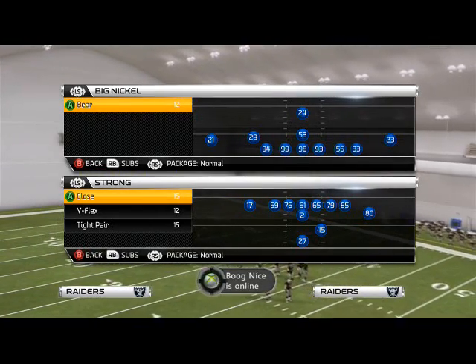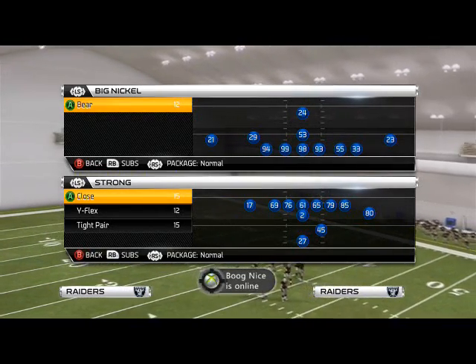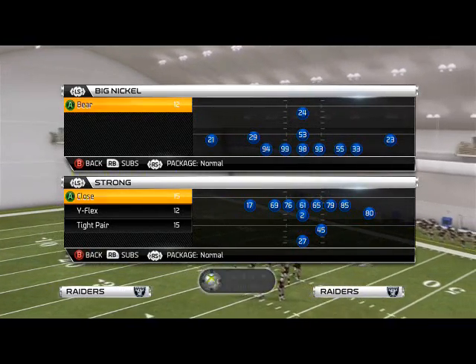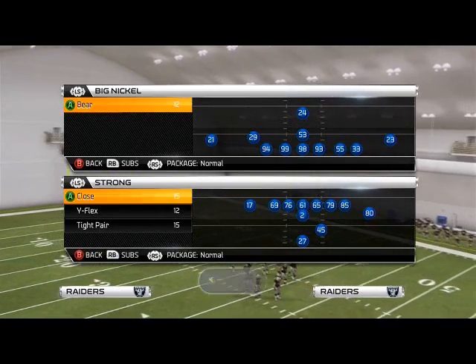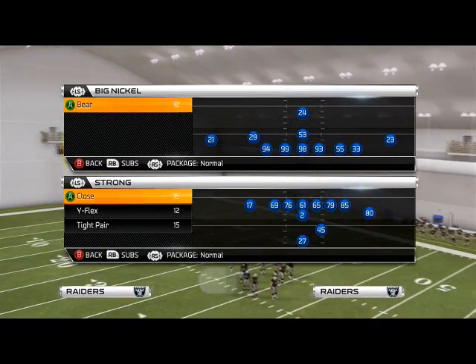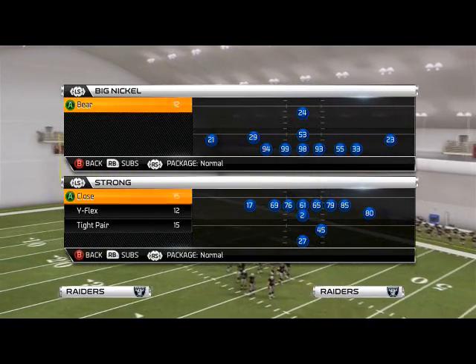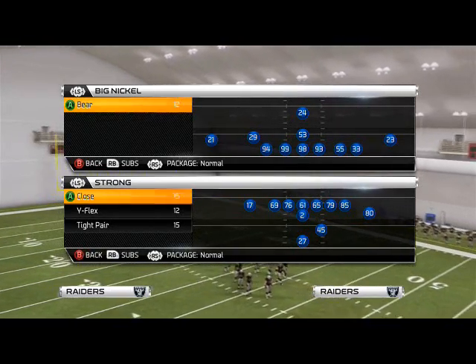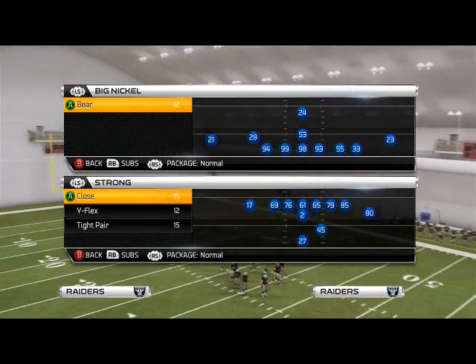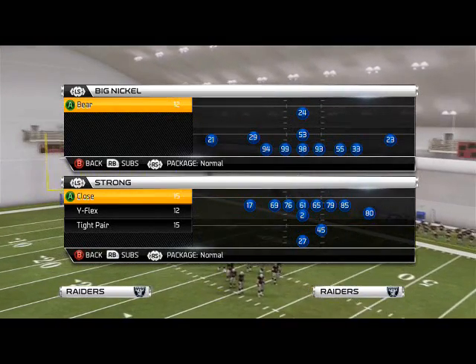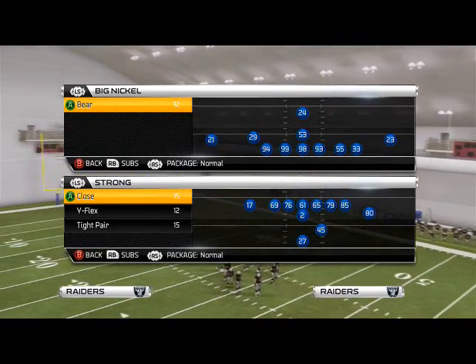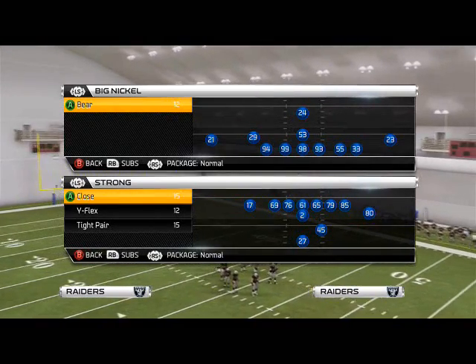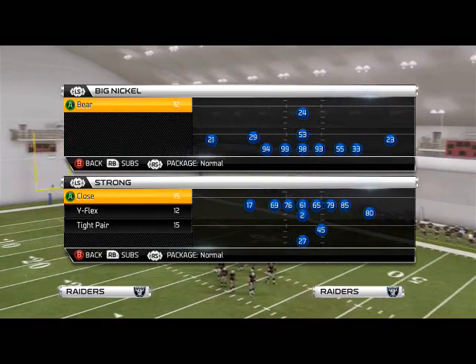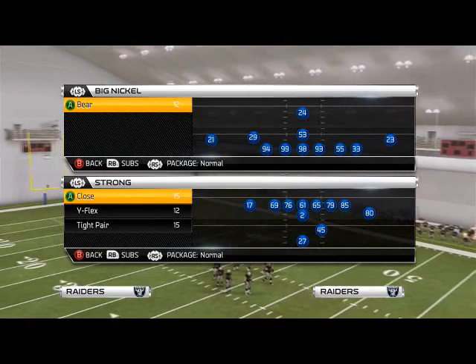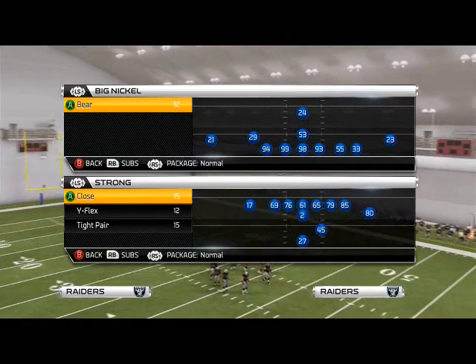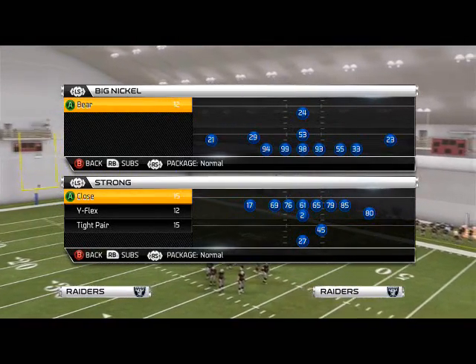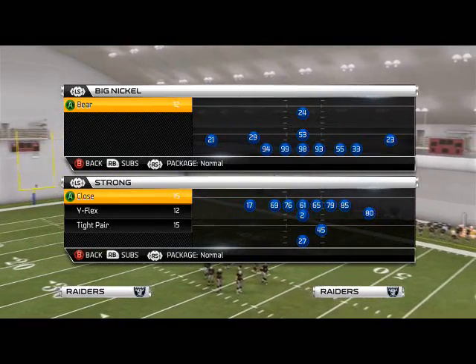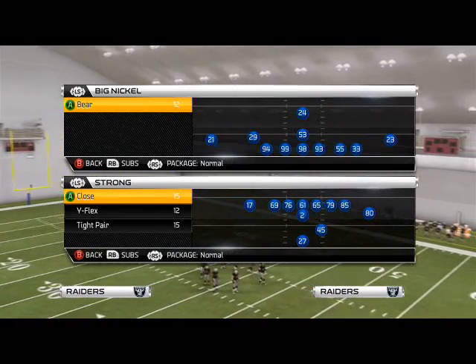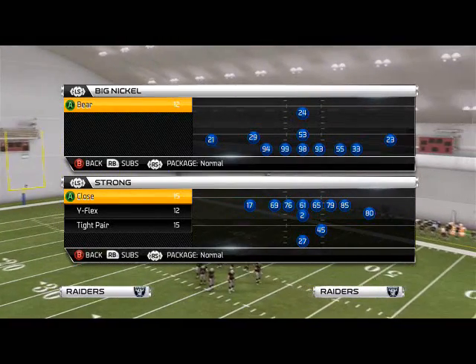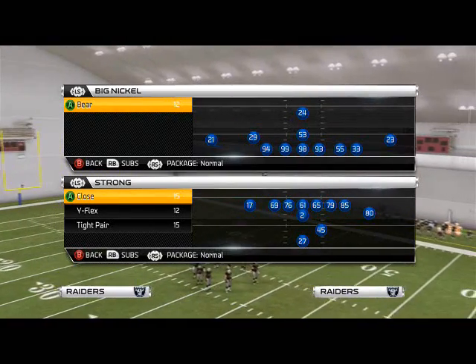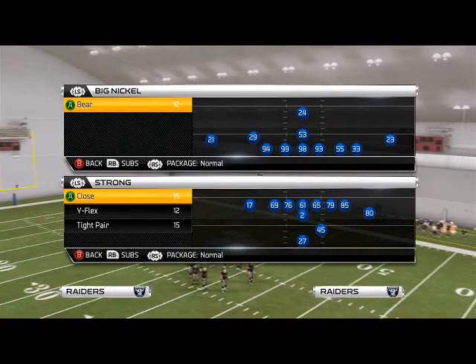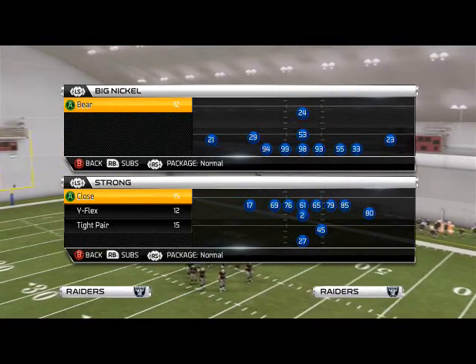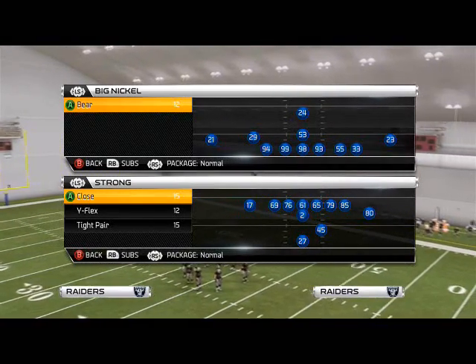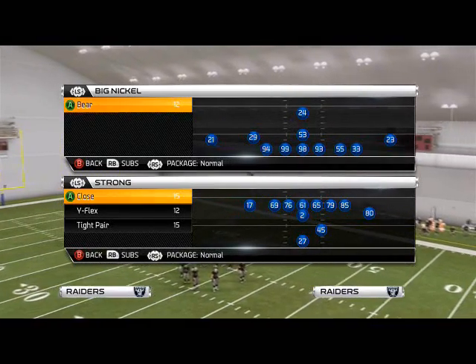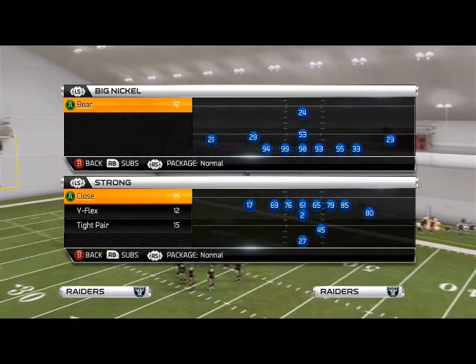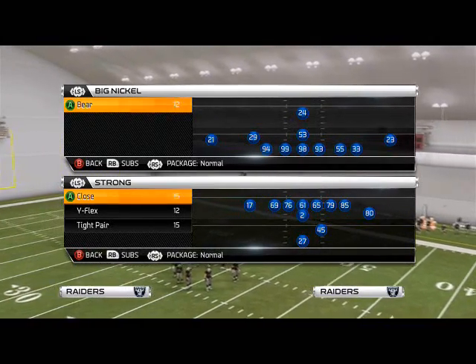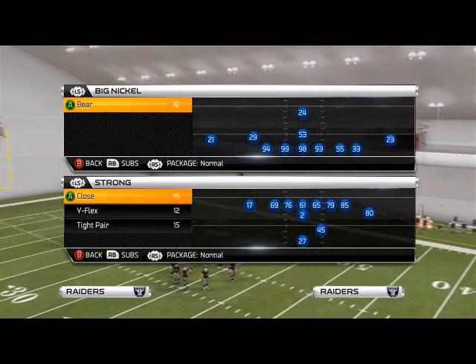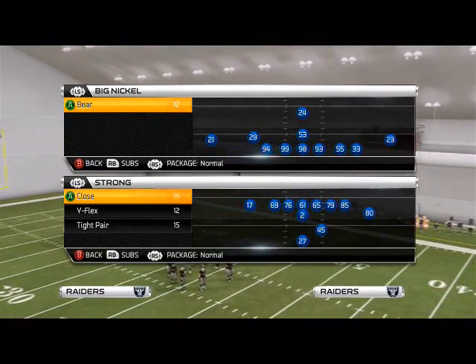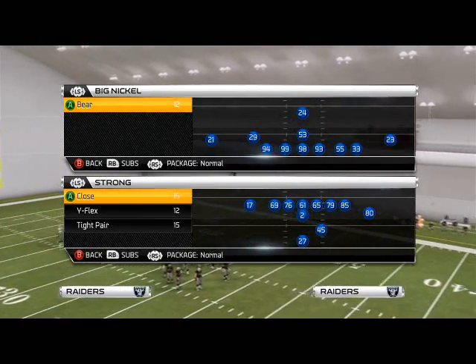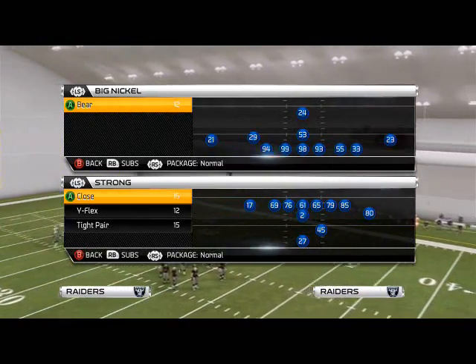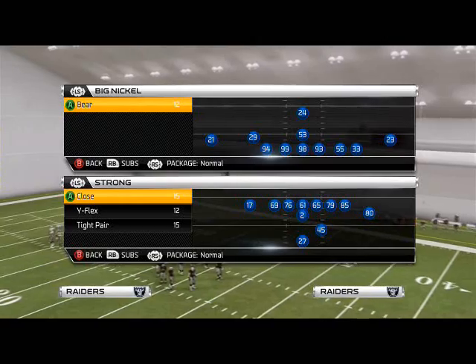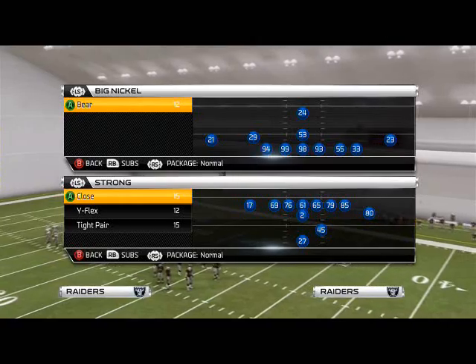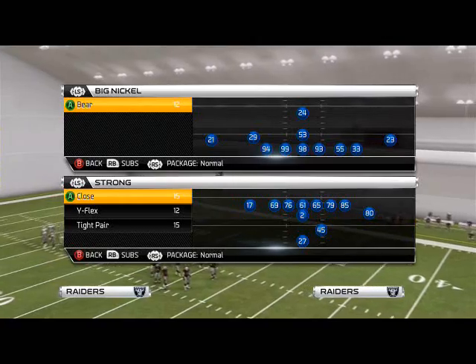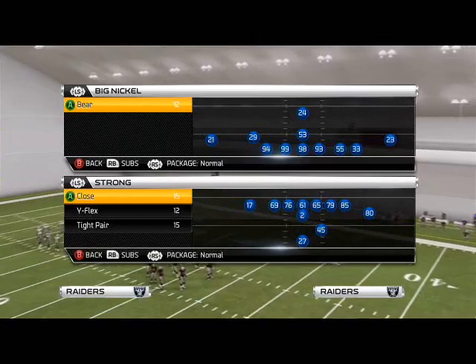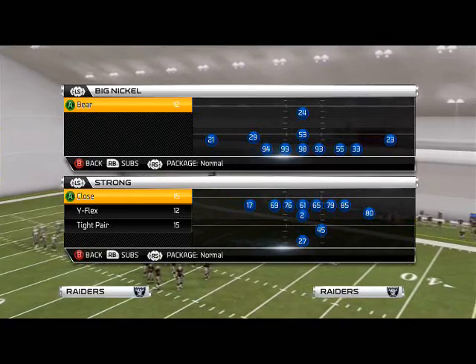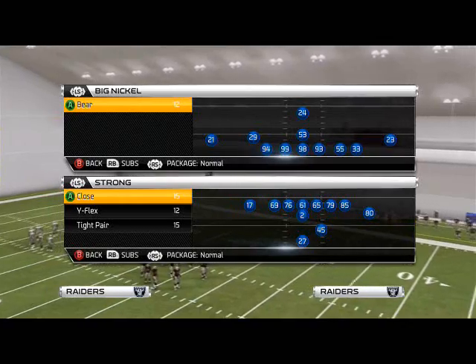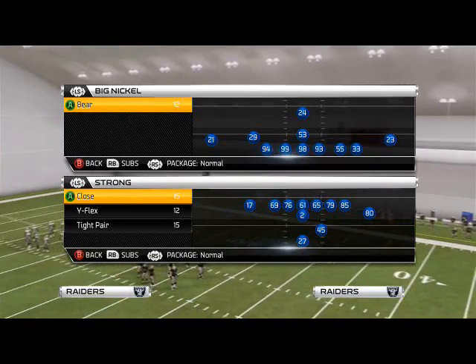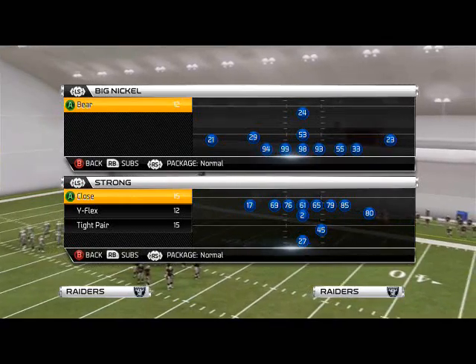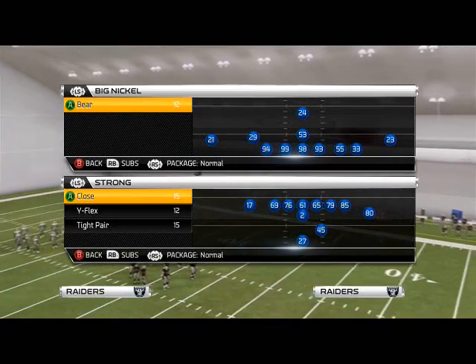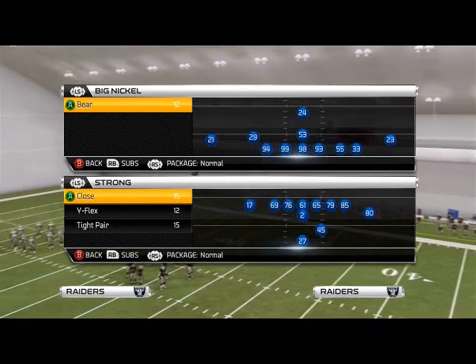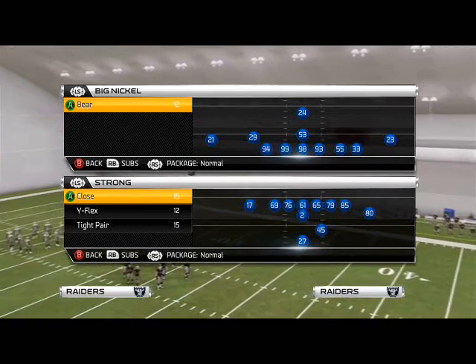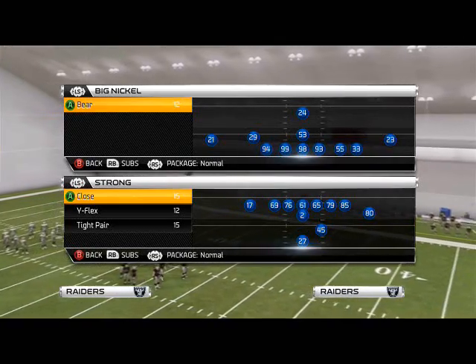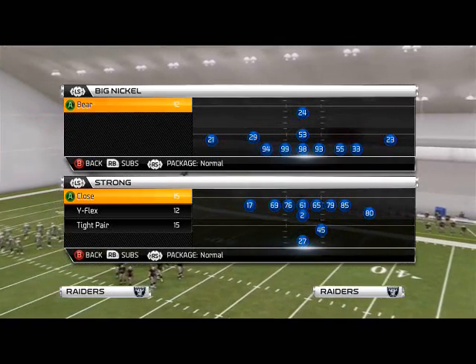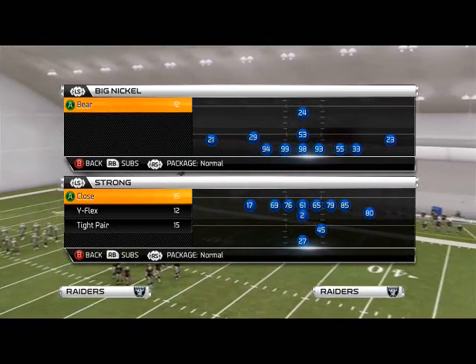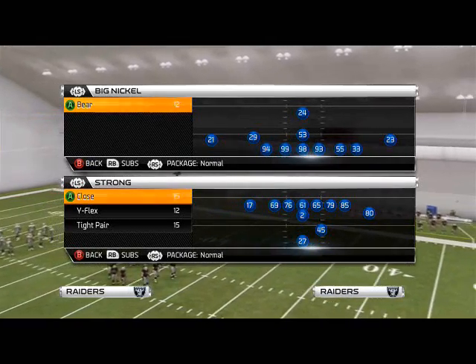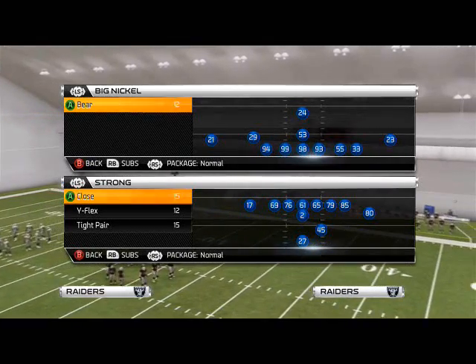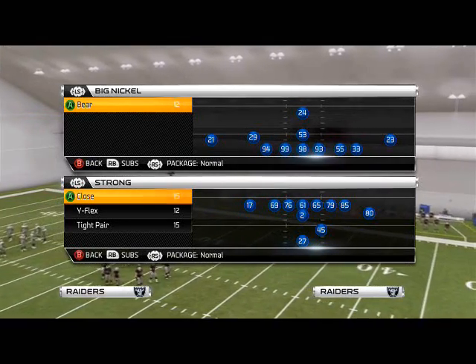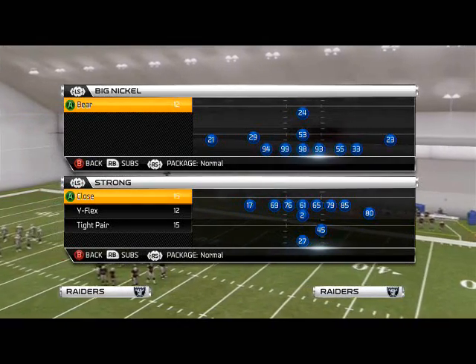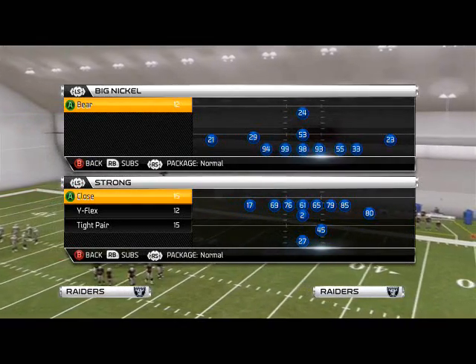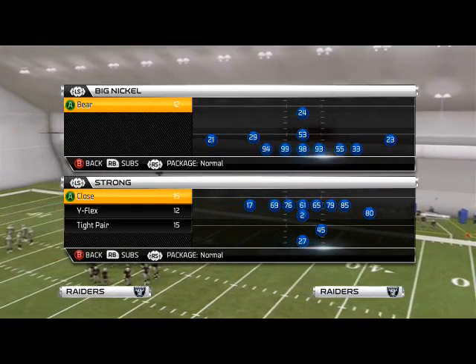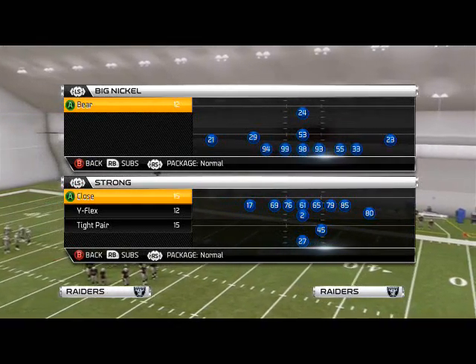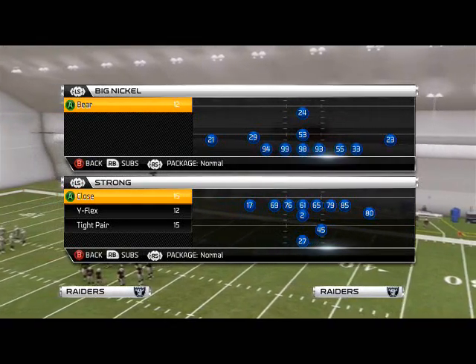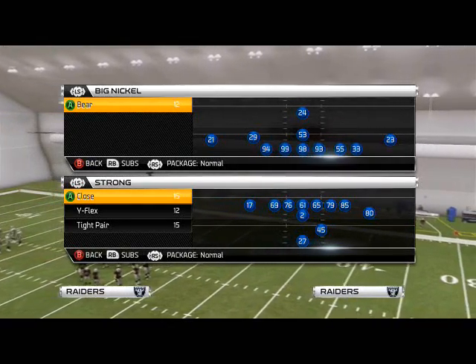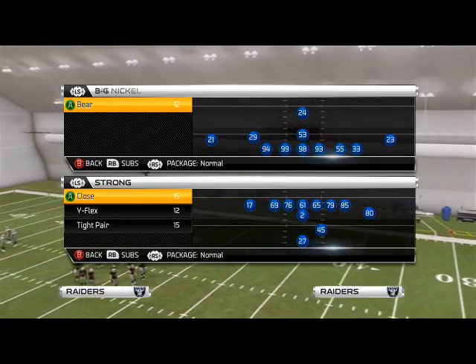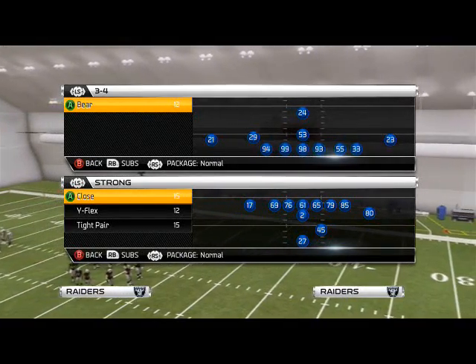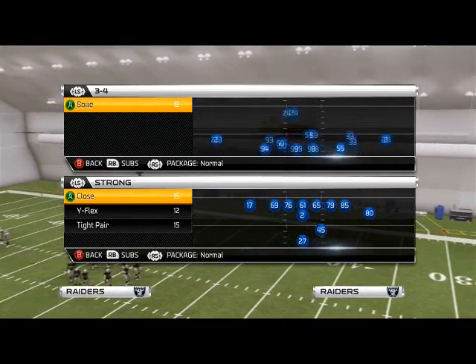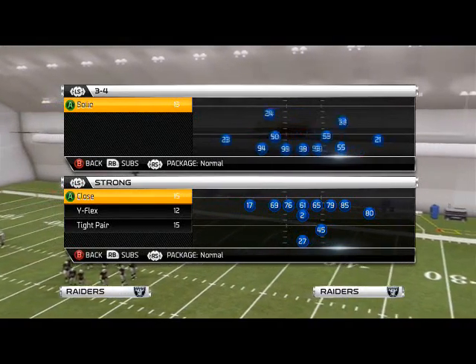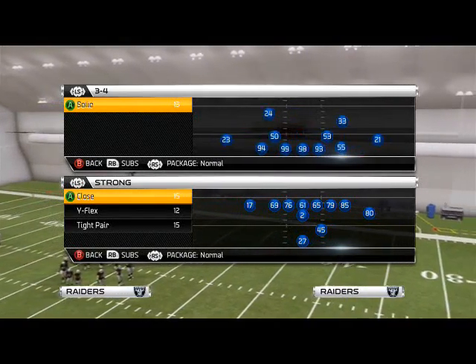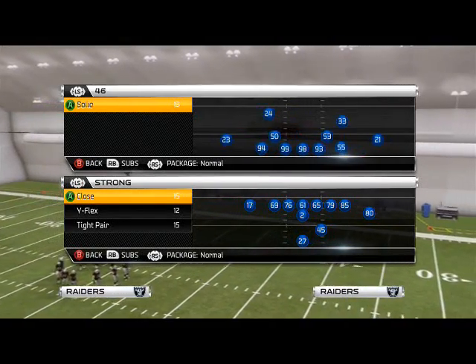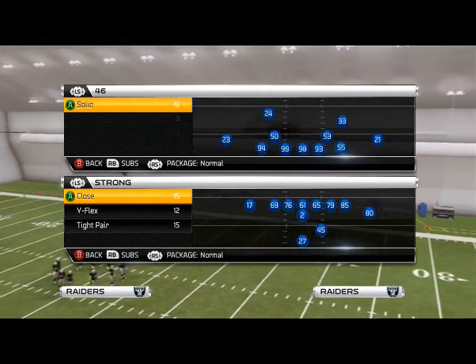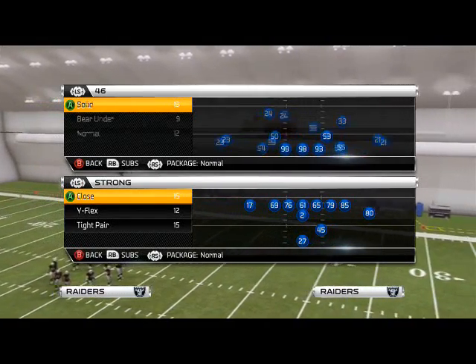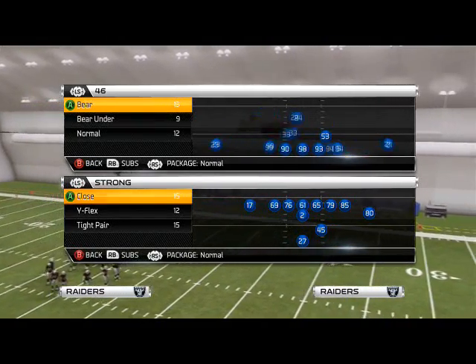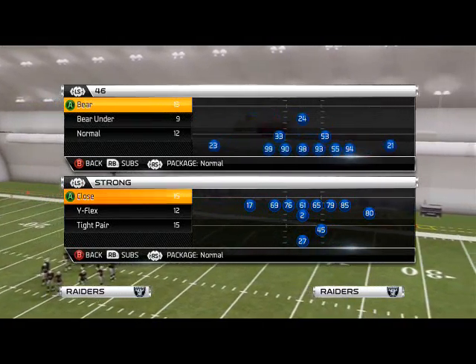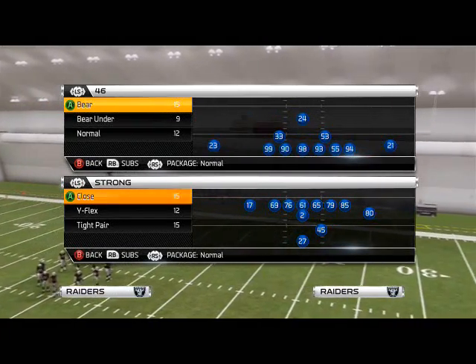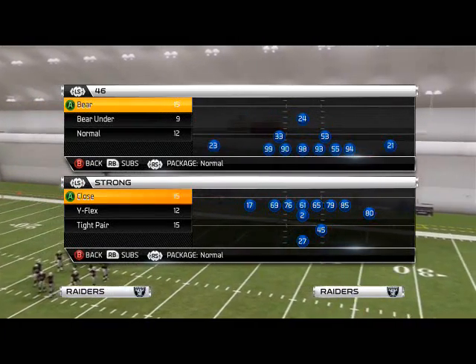Good morning Madden 25 gamers. In today's episode of Blitz of the Day, we're going to focus on yet another pressure play that can be found in the 46 defensive formation.